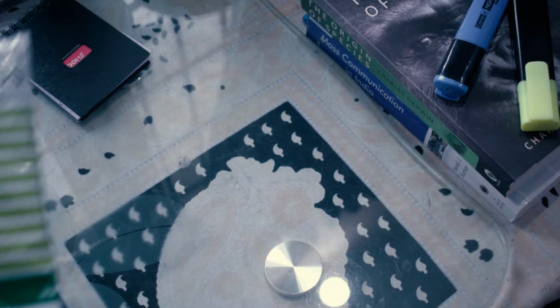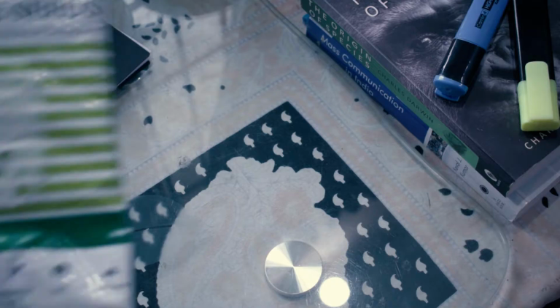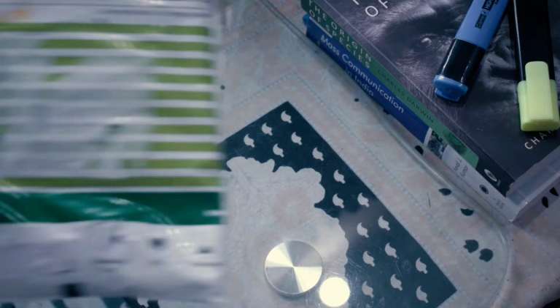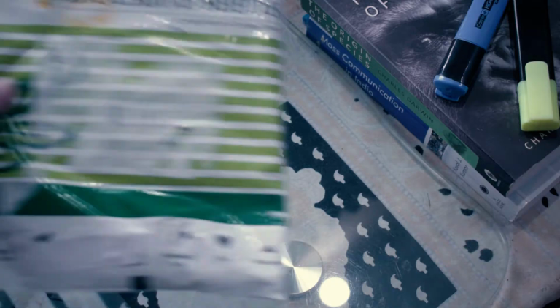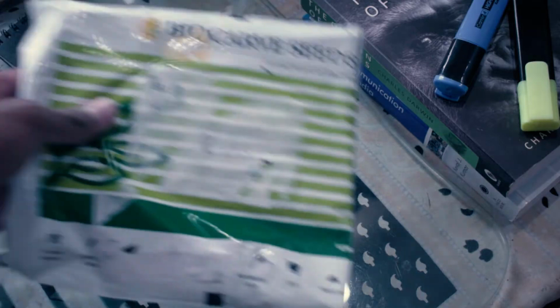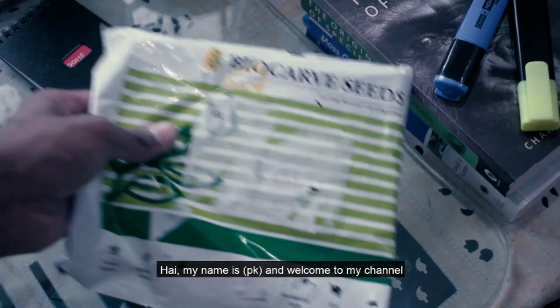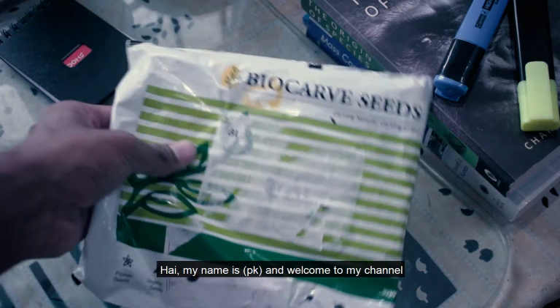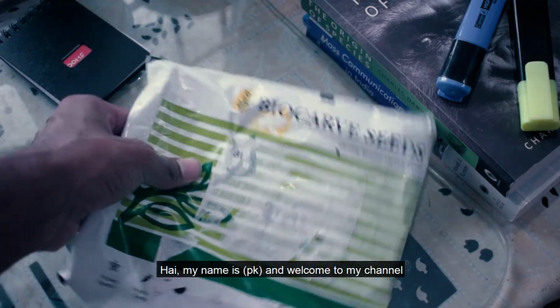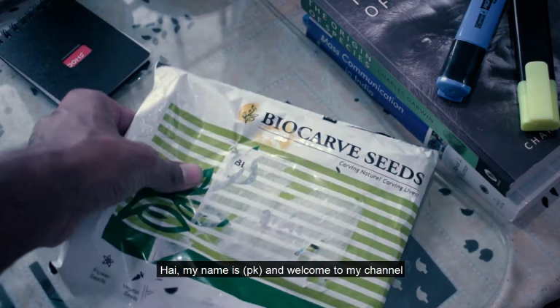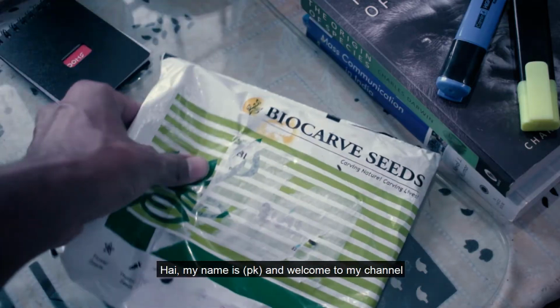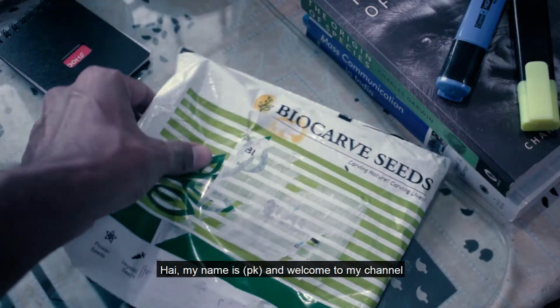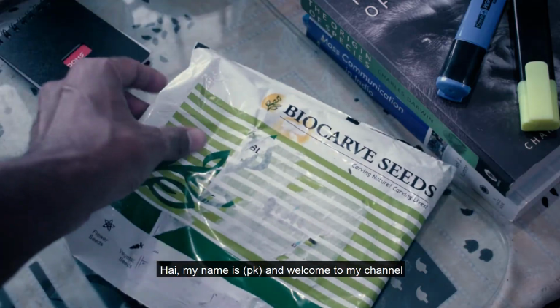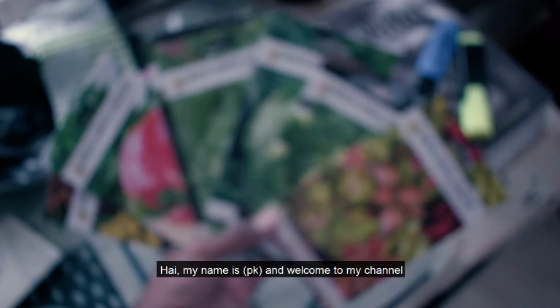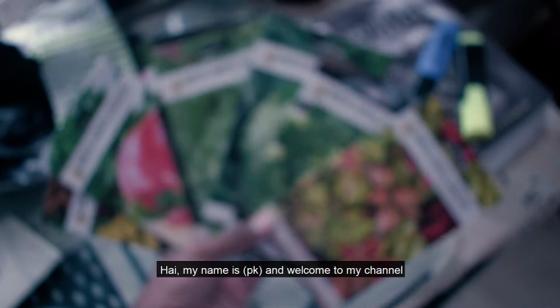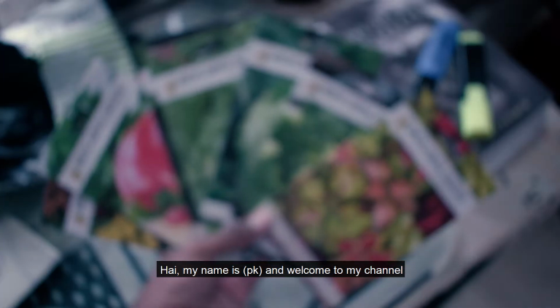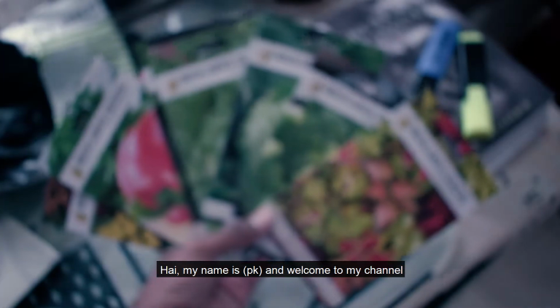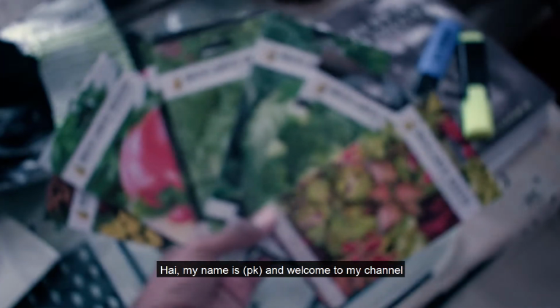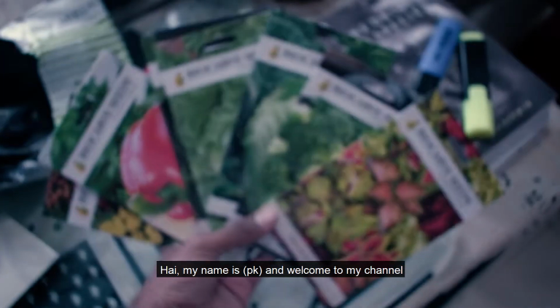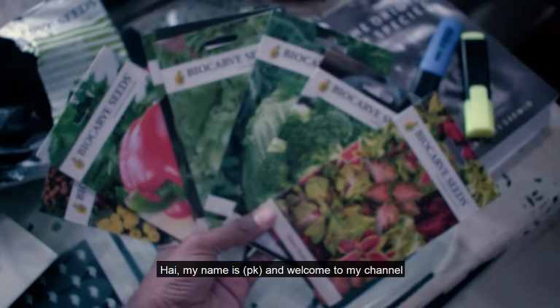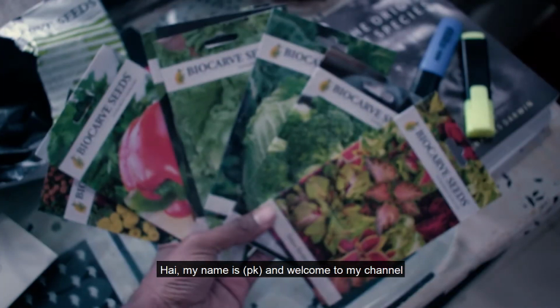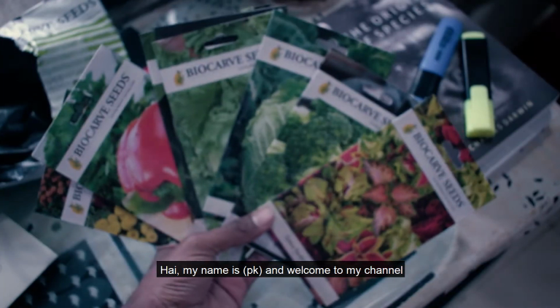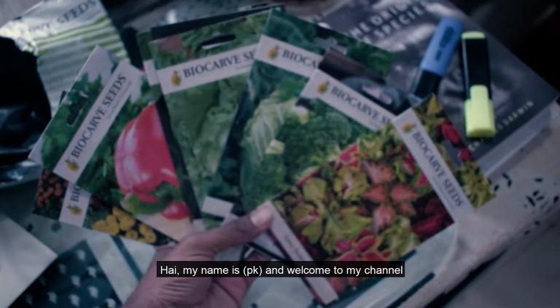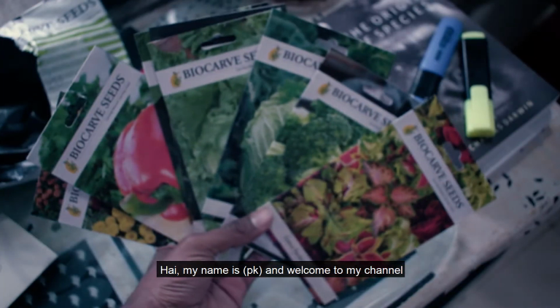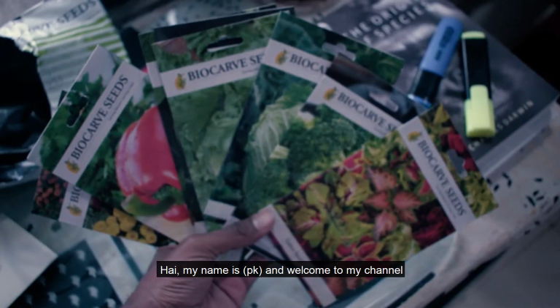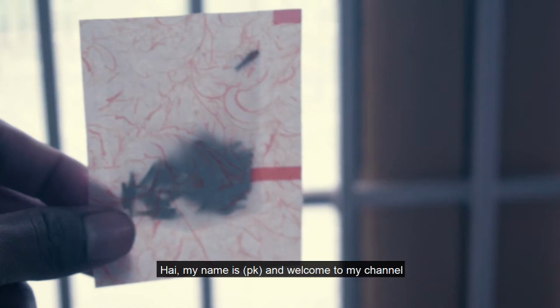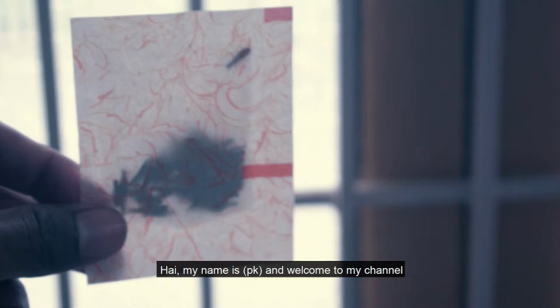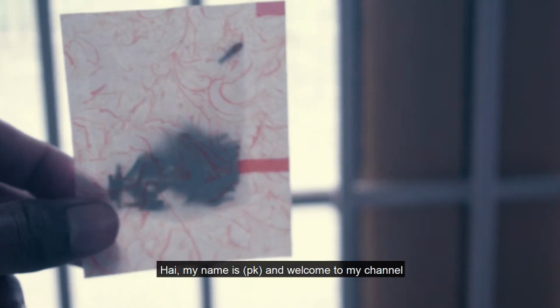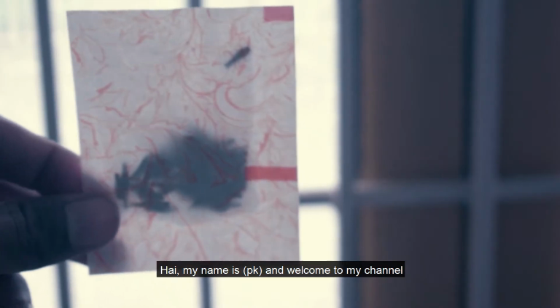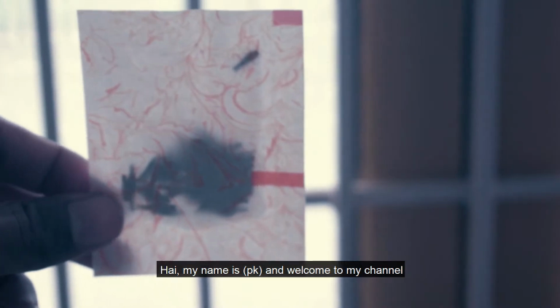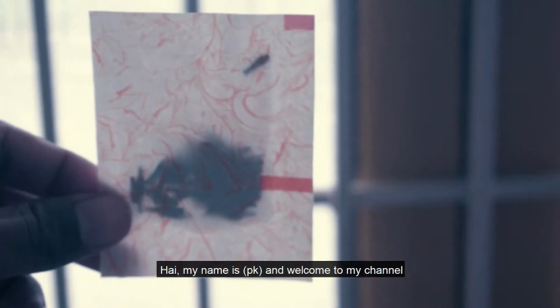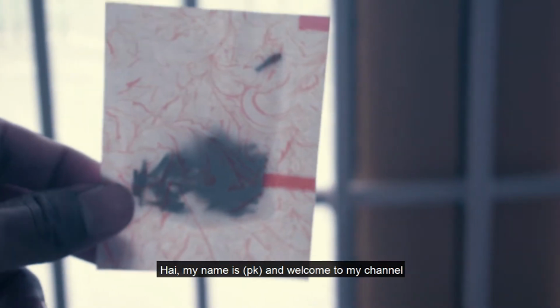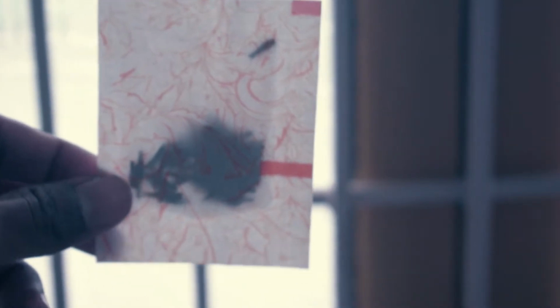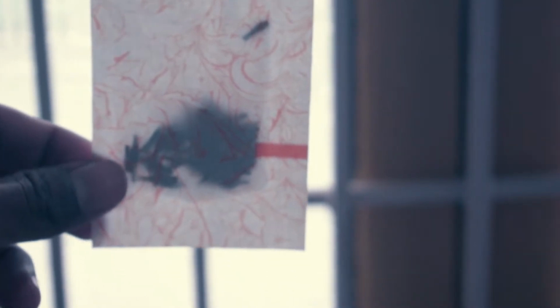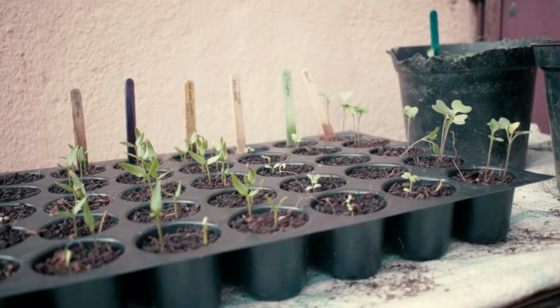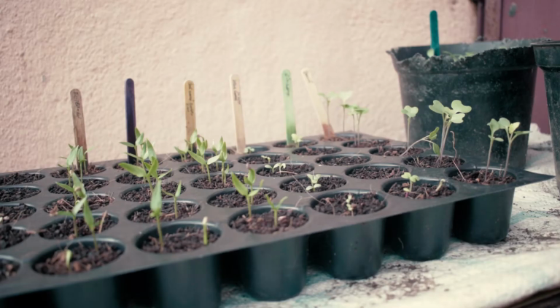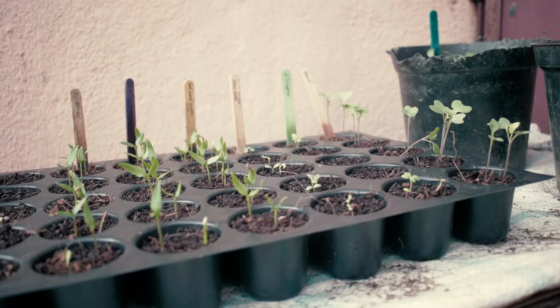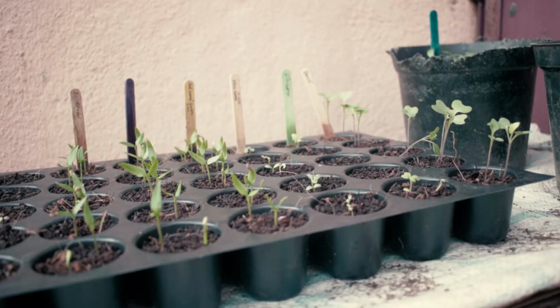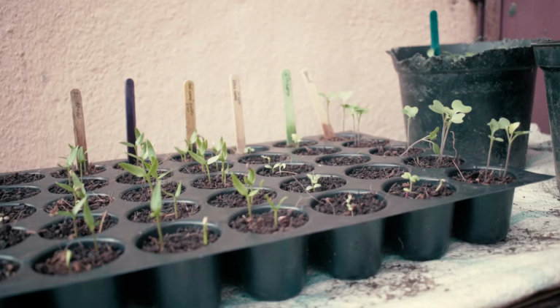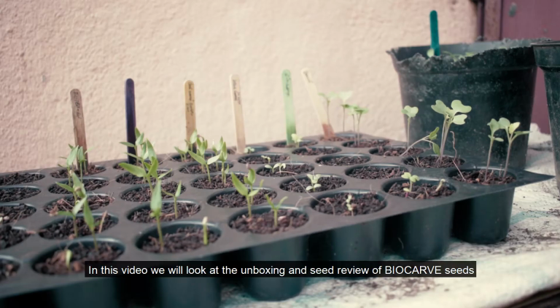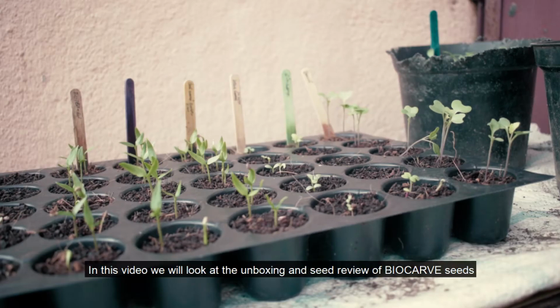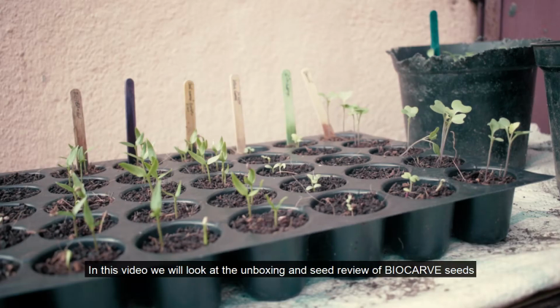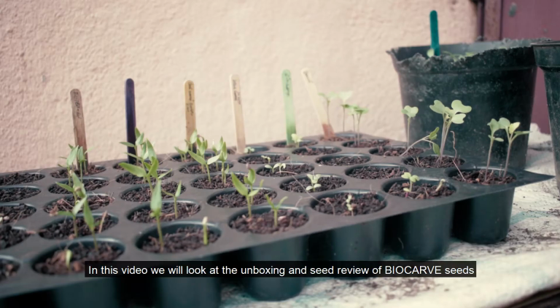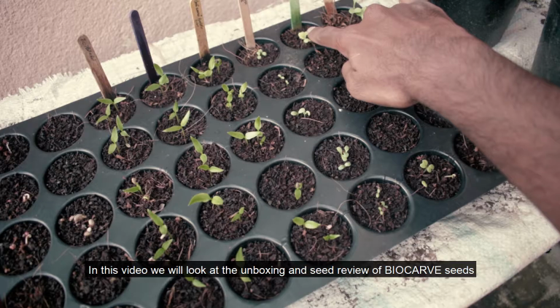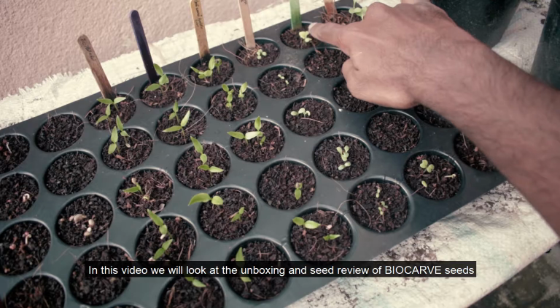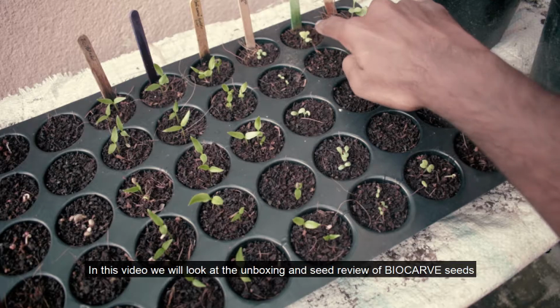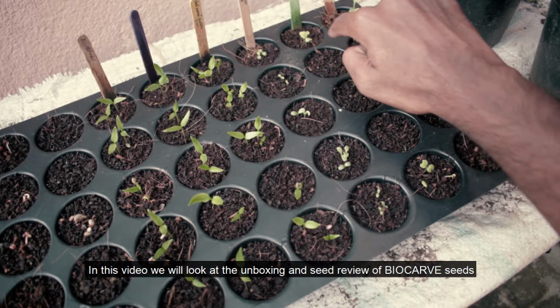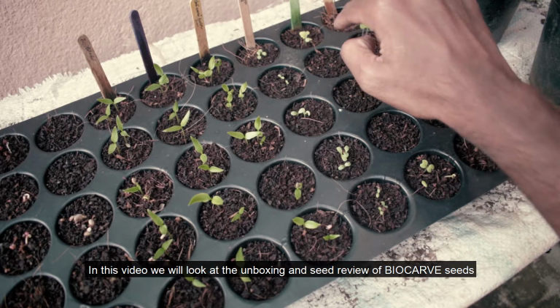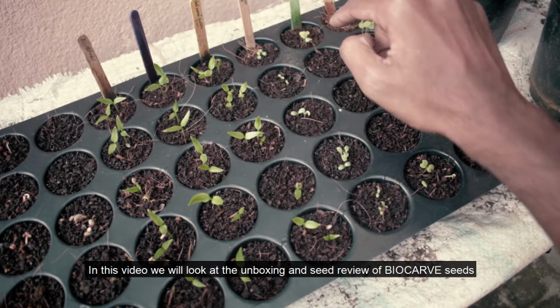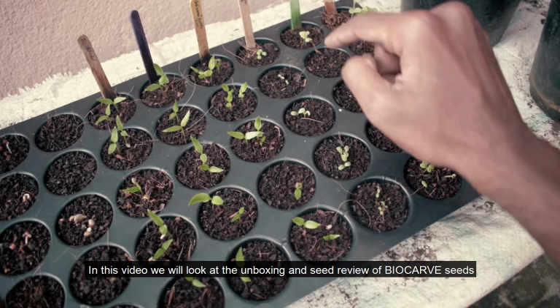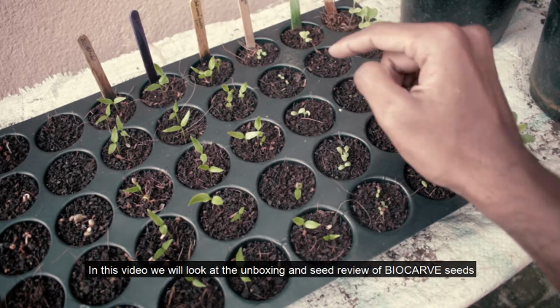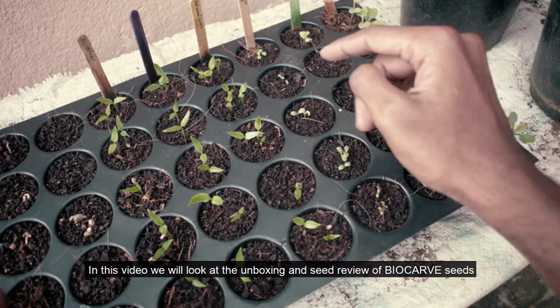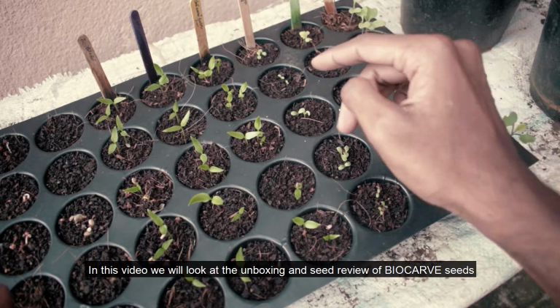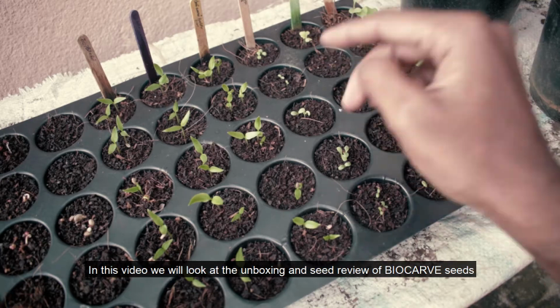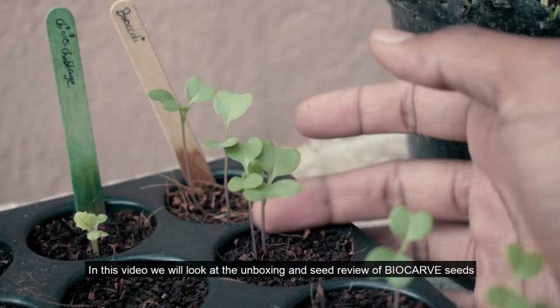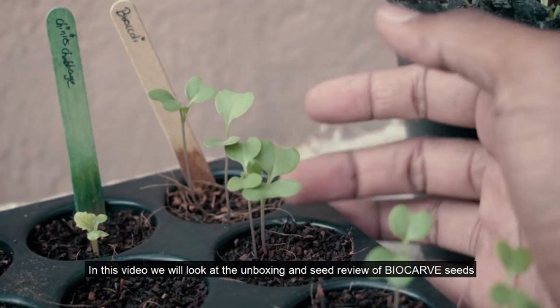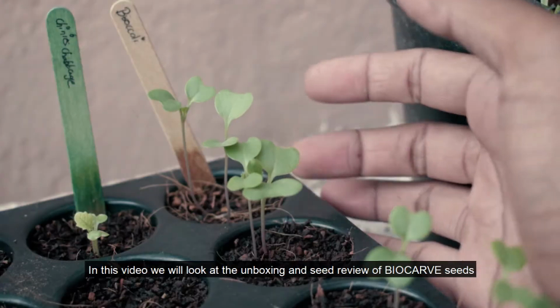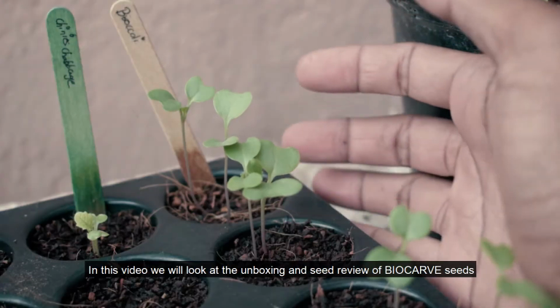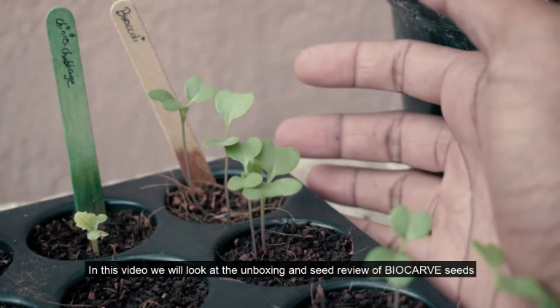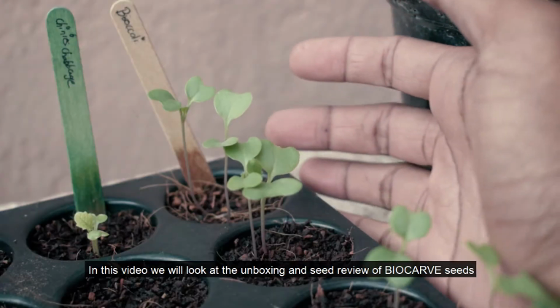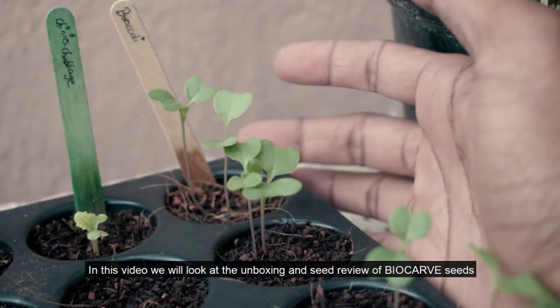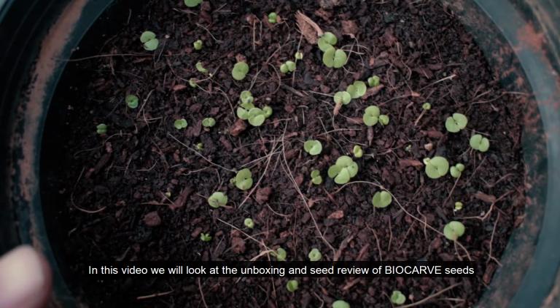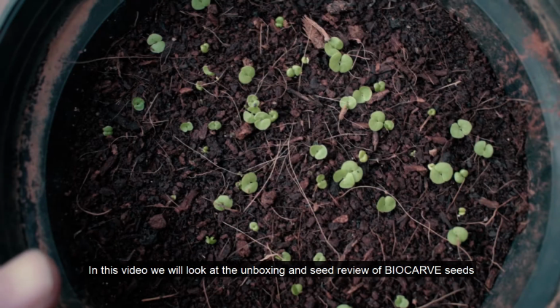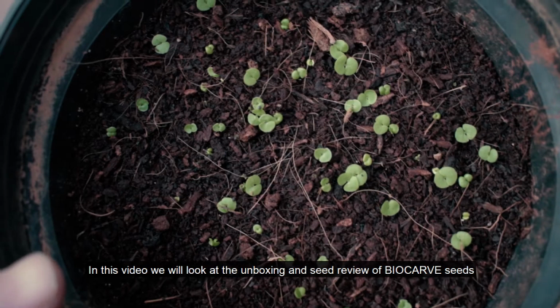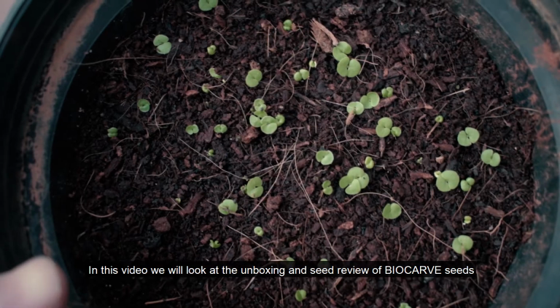Hi, my name is PK. Welcome to my channel. In this video, I will show you how to order seeds from the website.